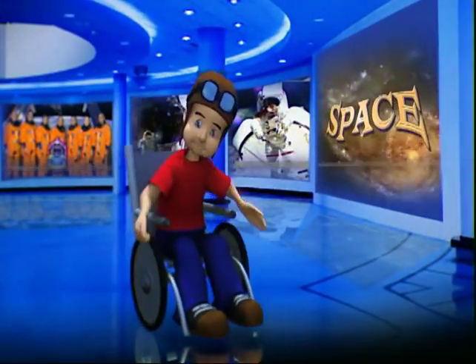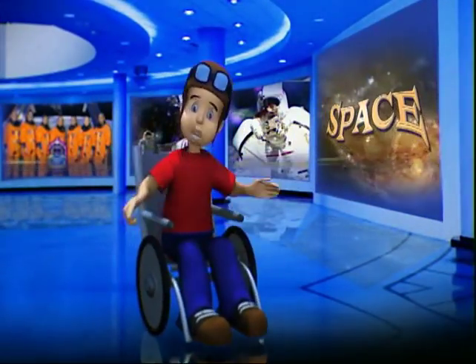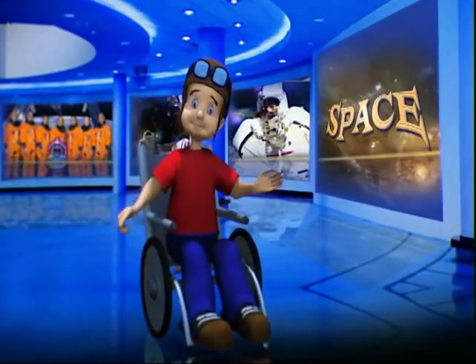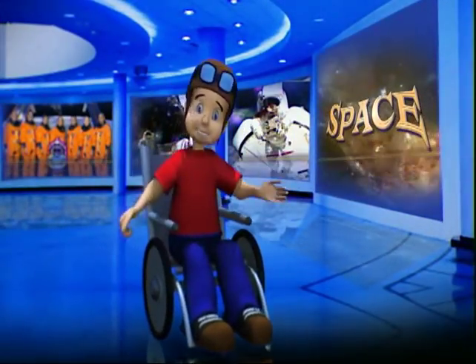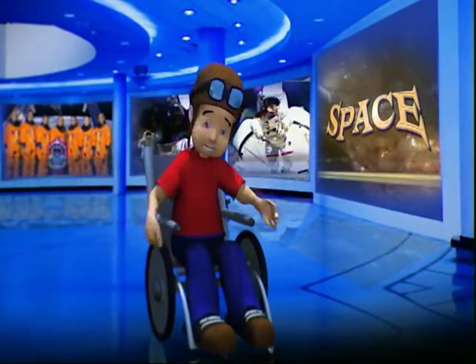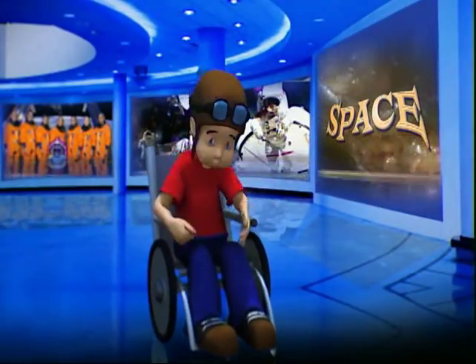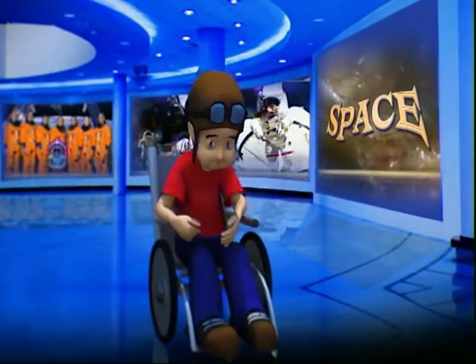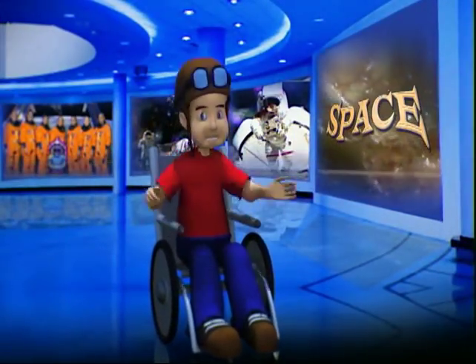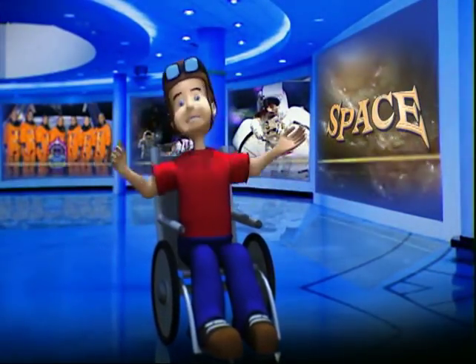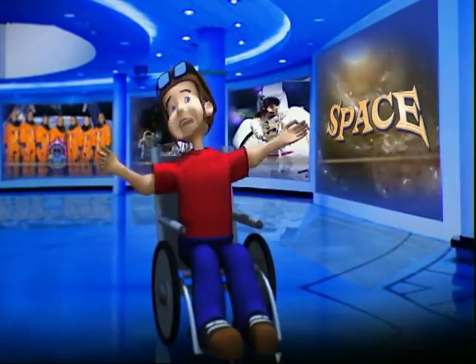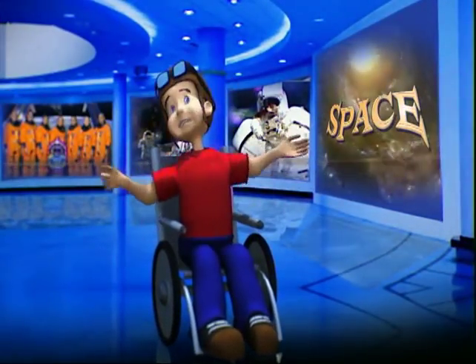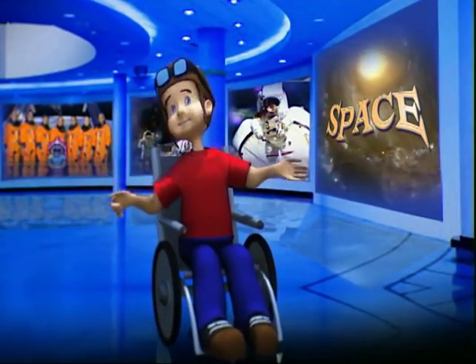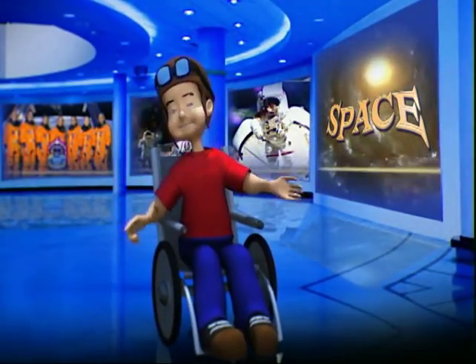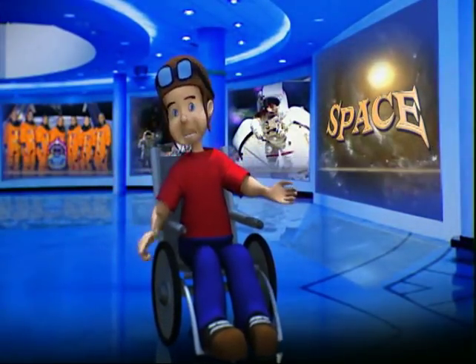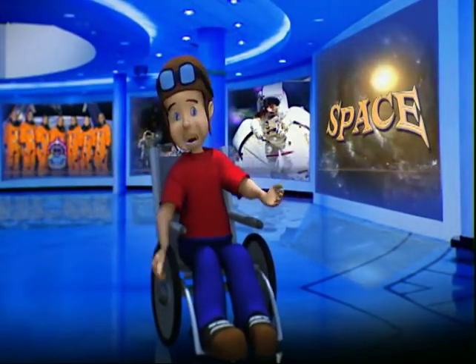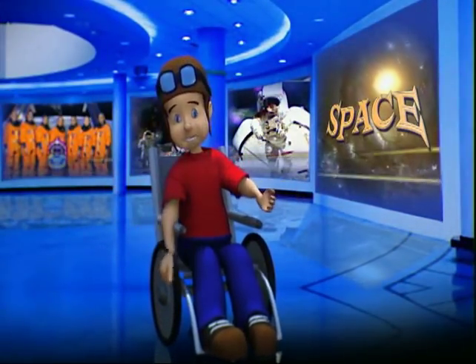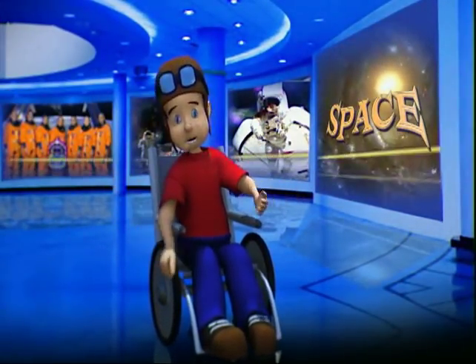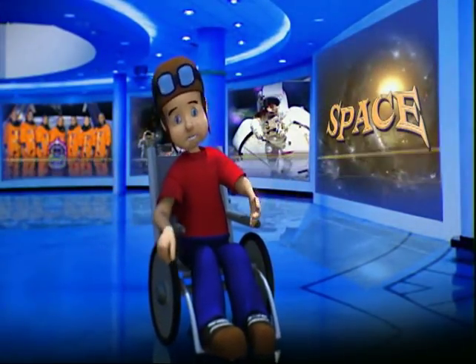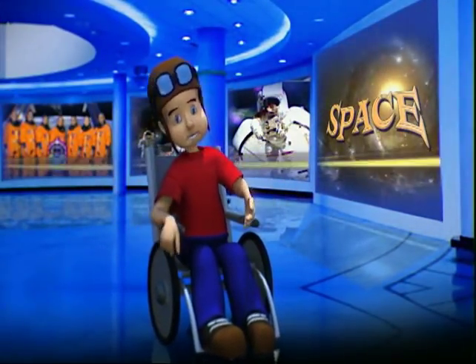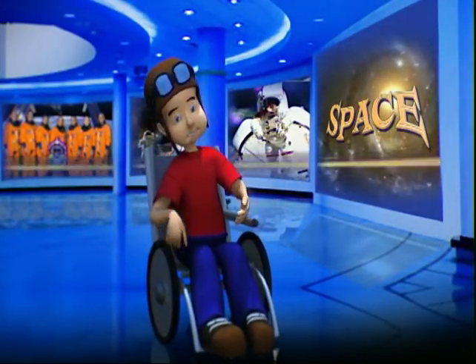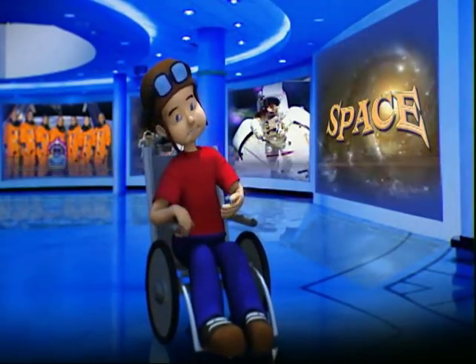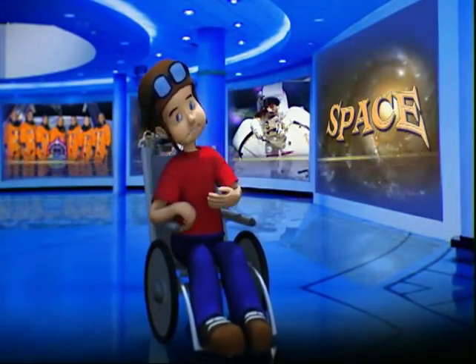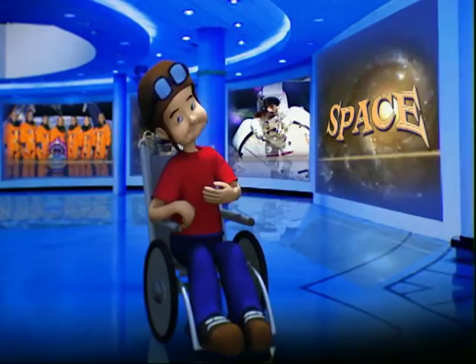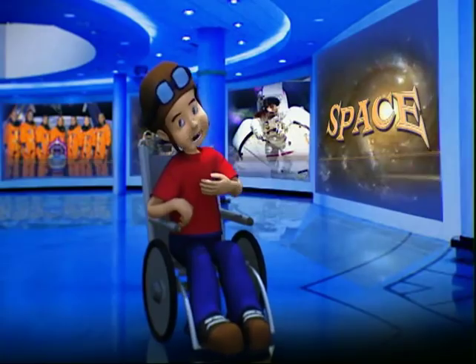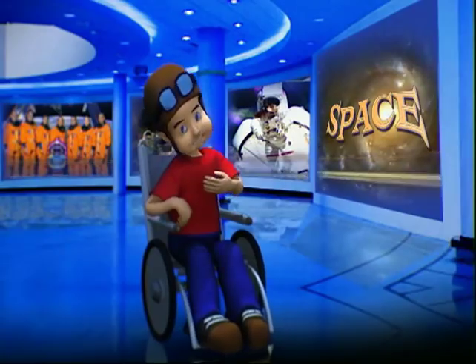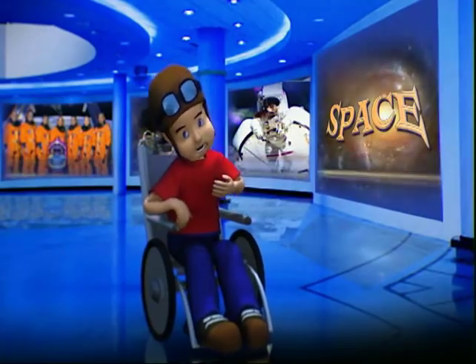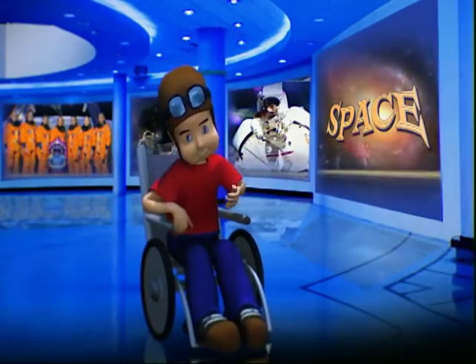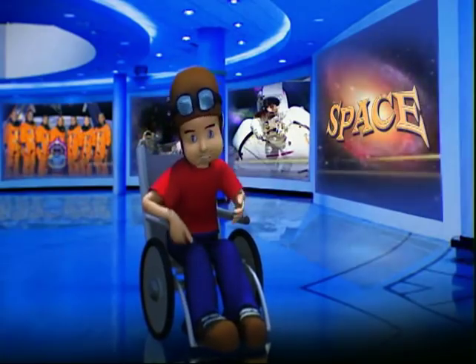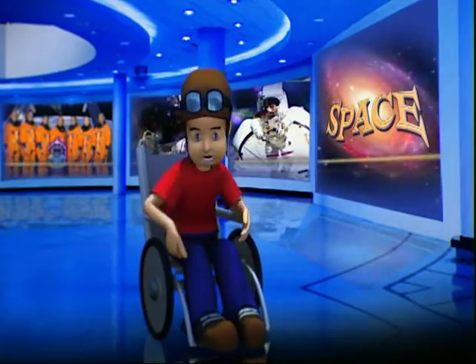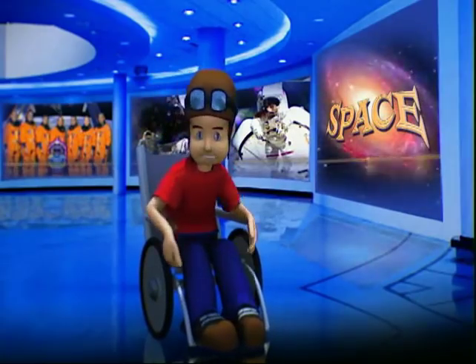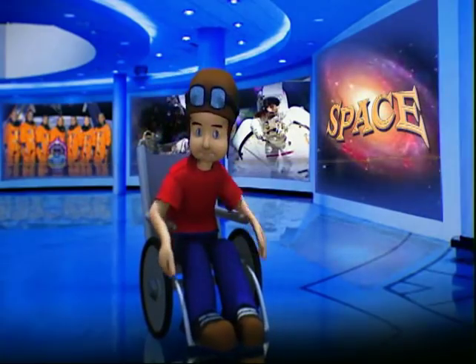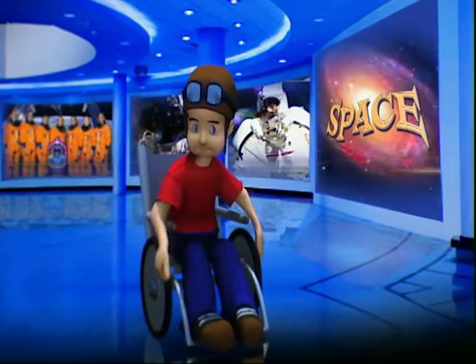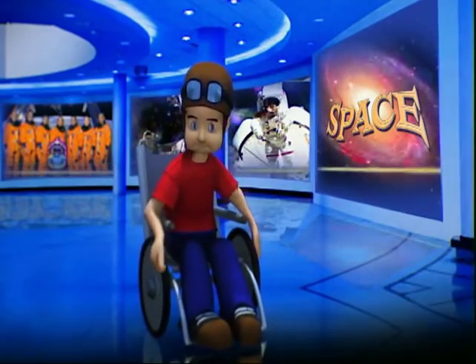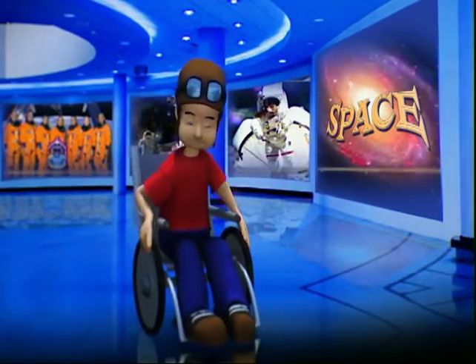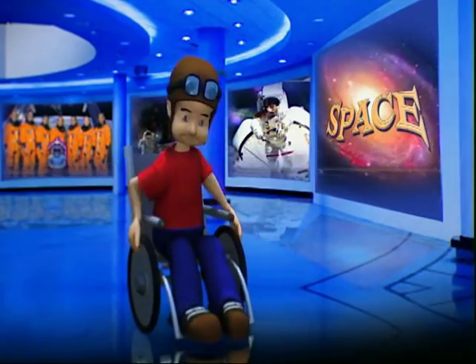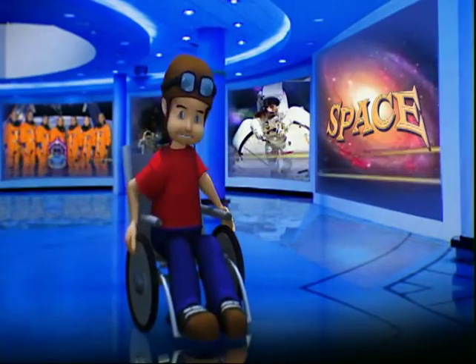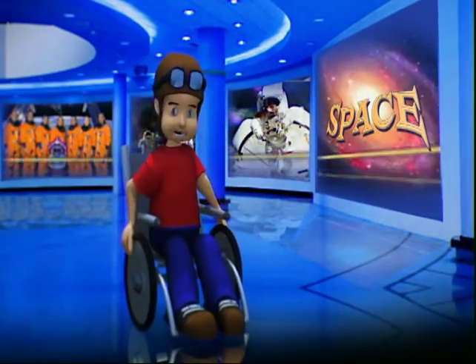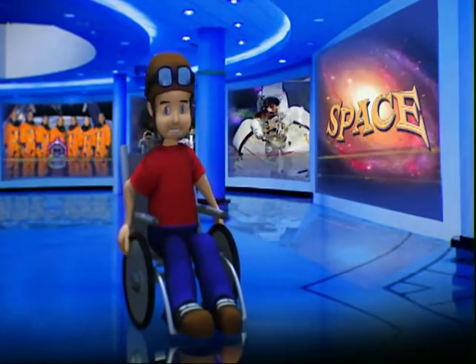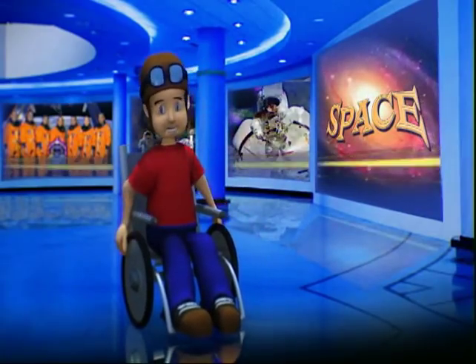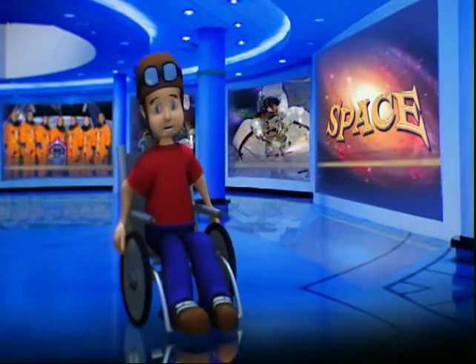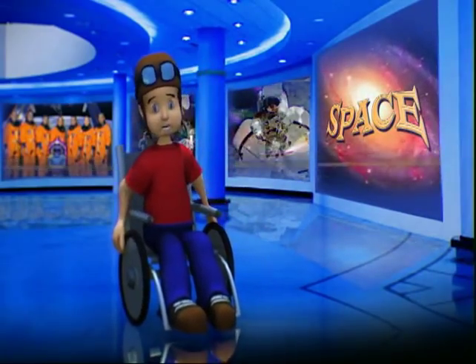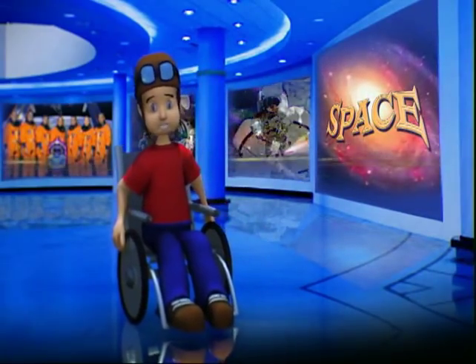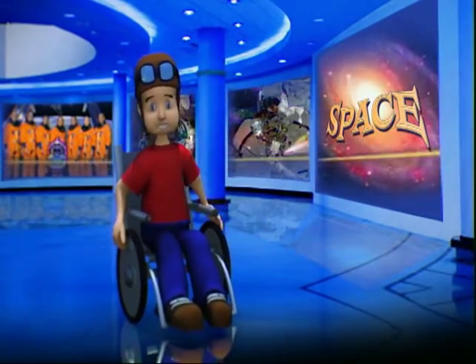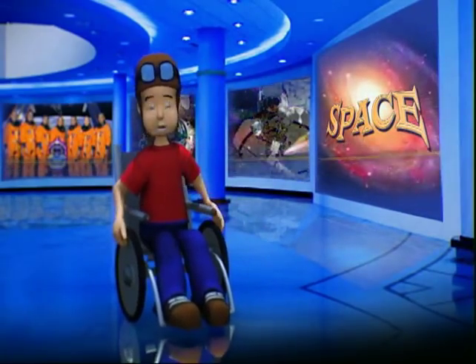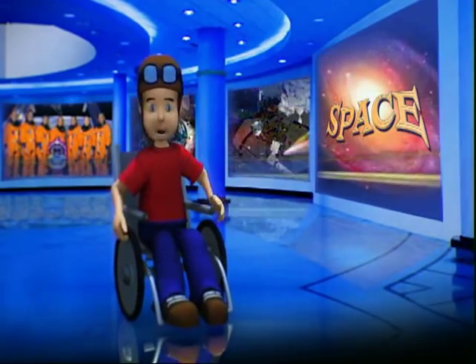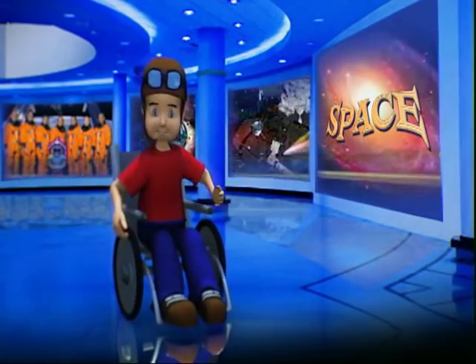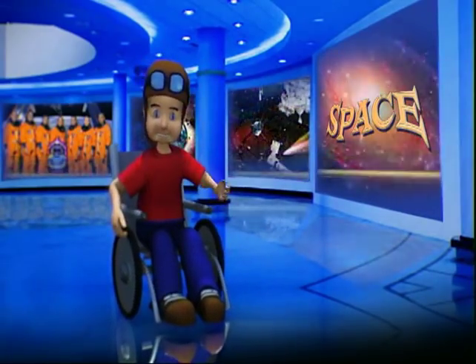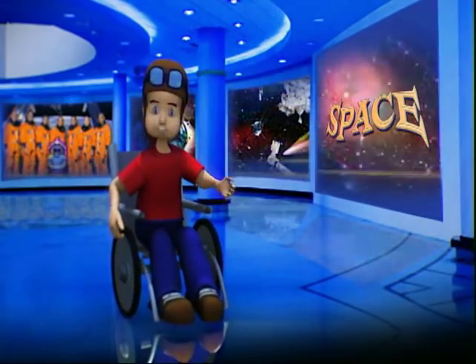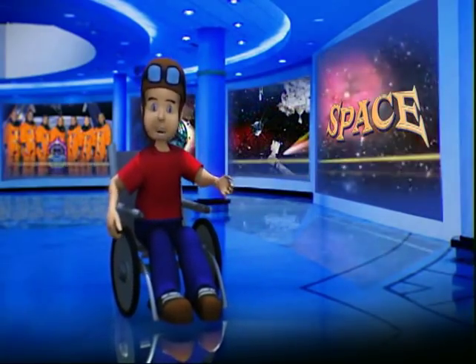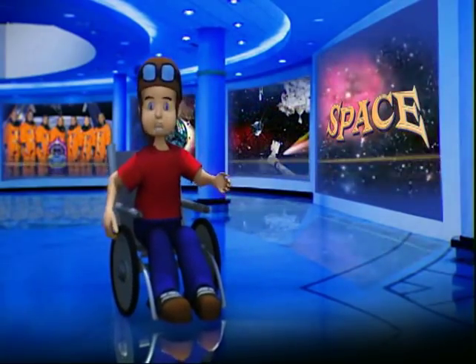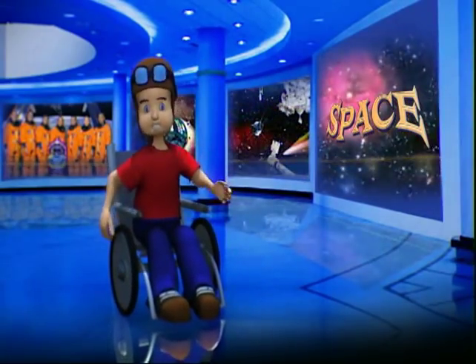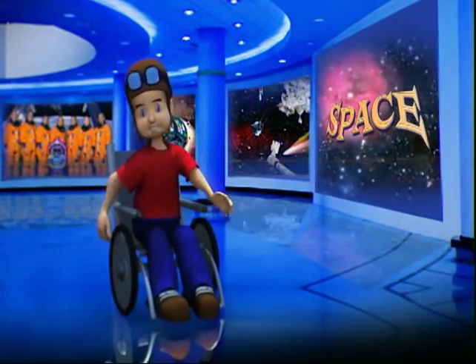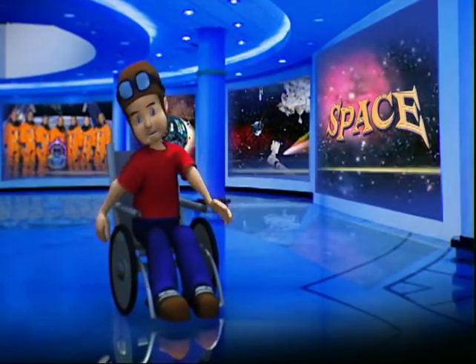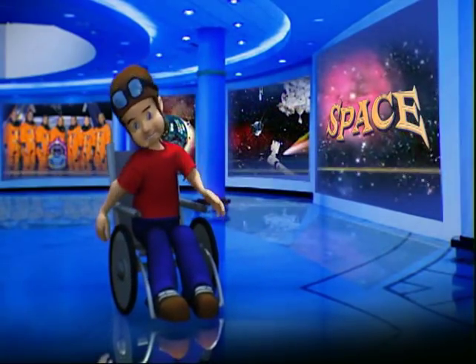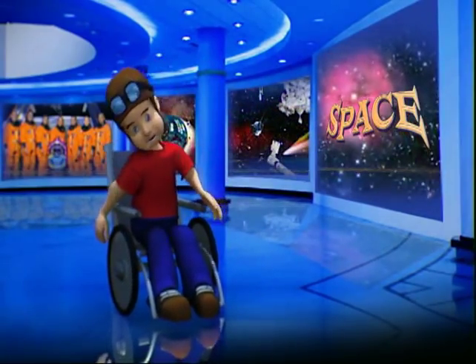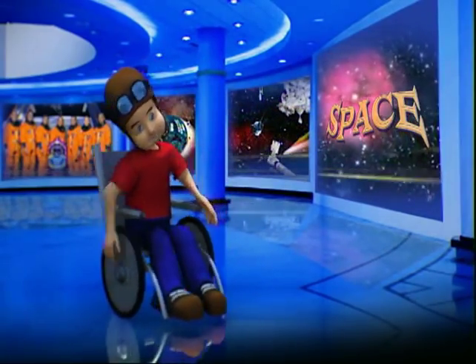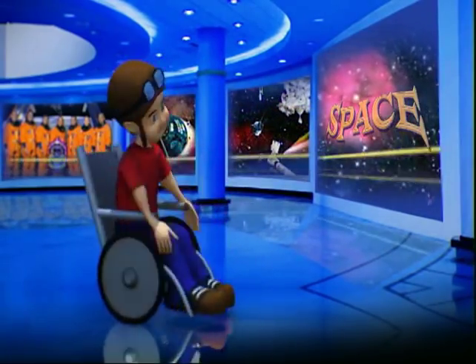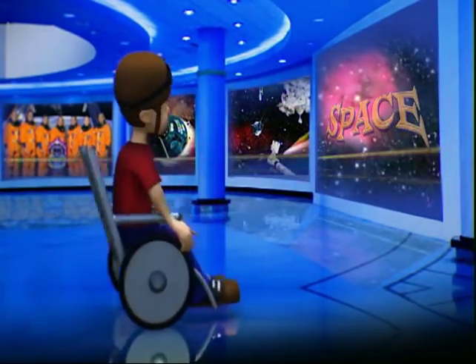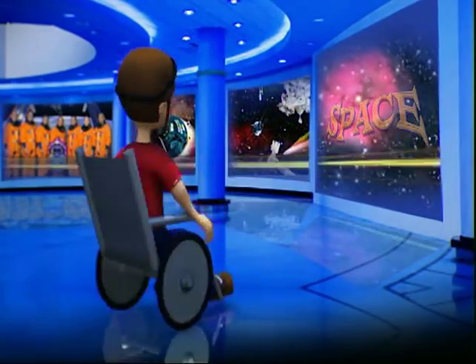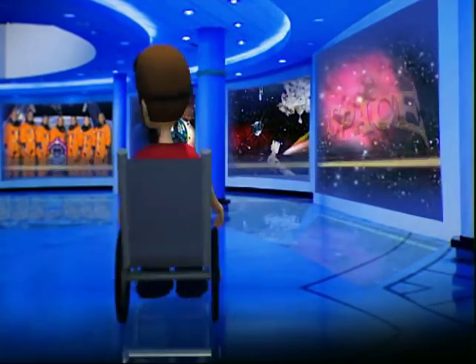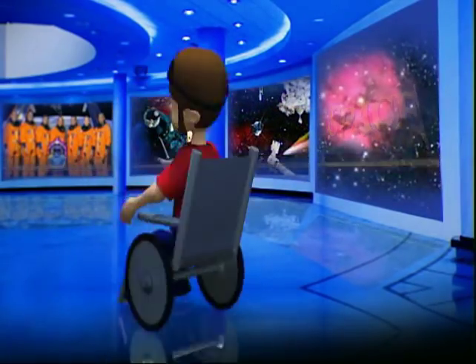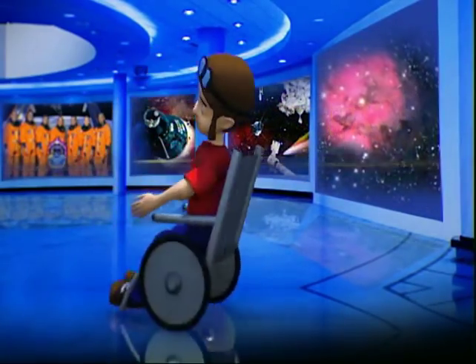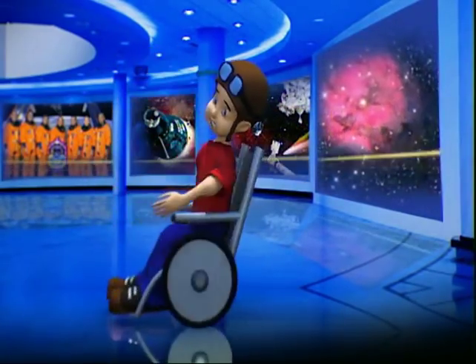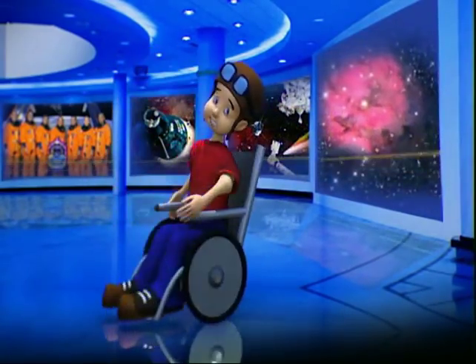Welcome to the exciting space exhibit. My name's Fernie. Boys and girls, would you like to take a journey that is out of this world?